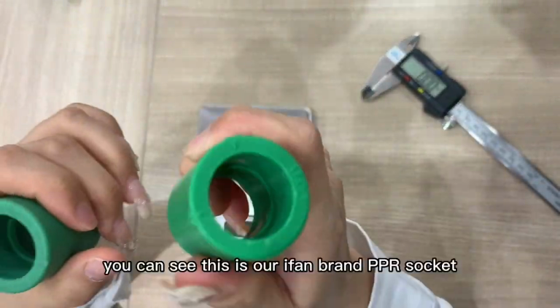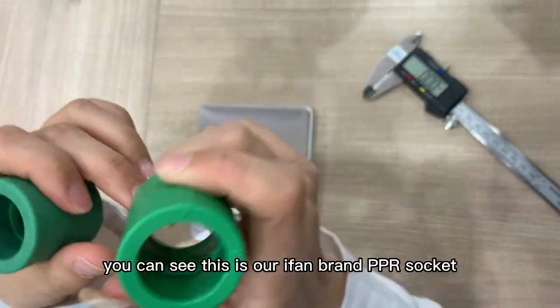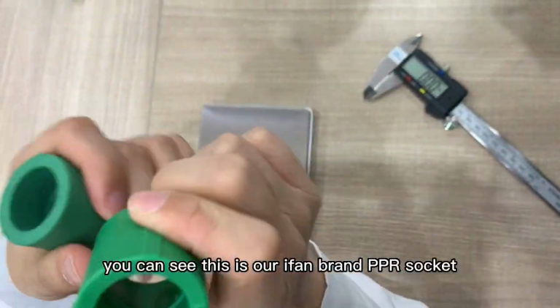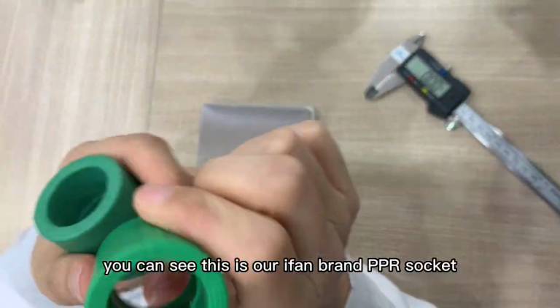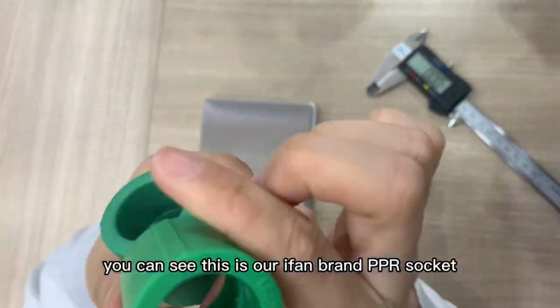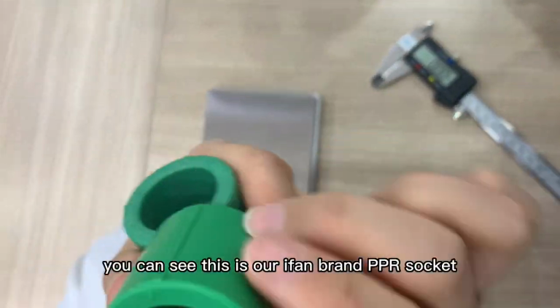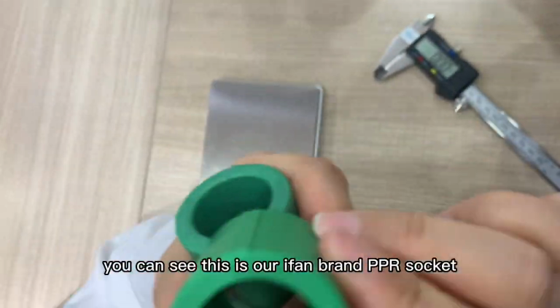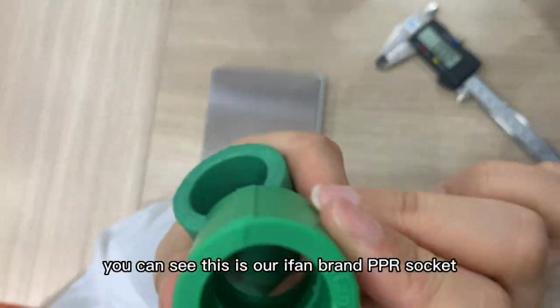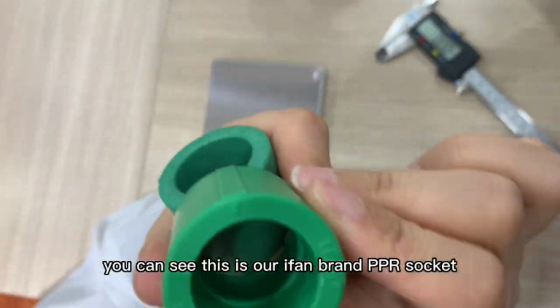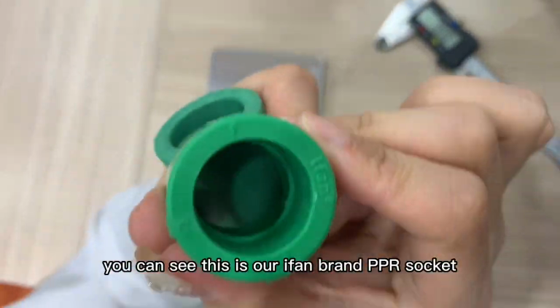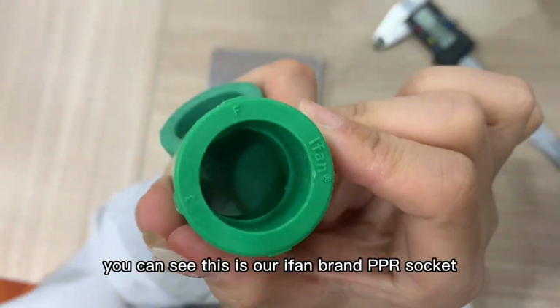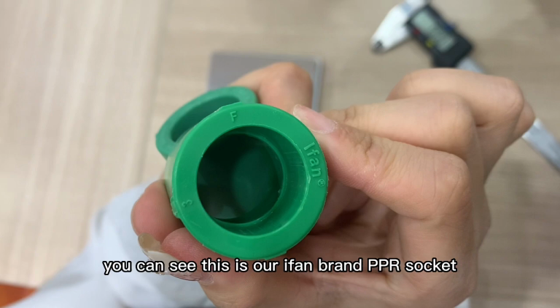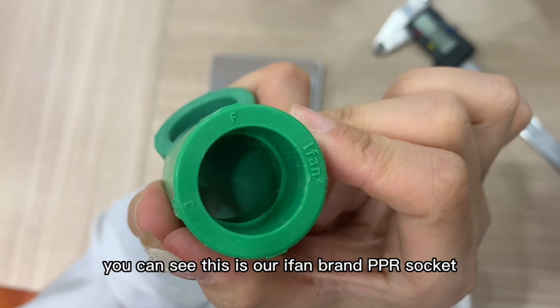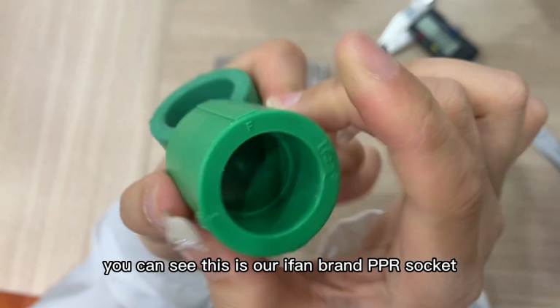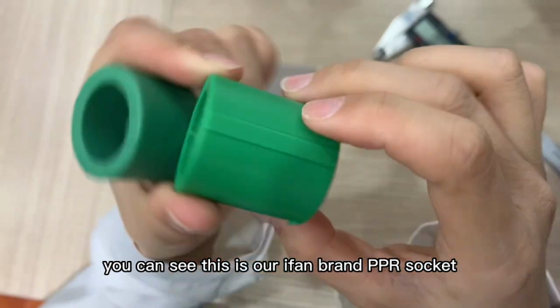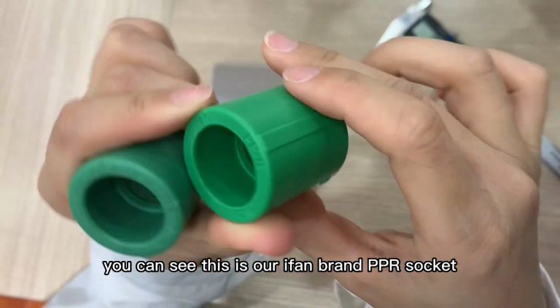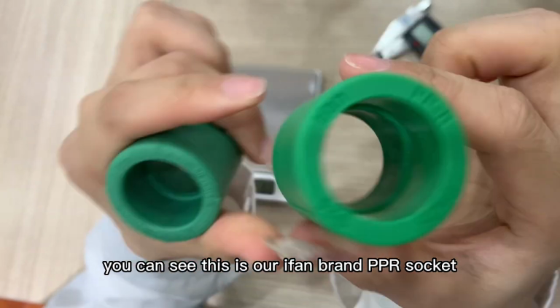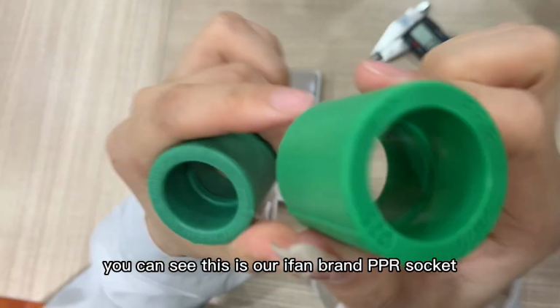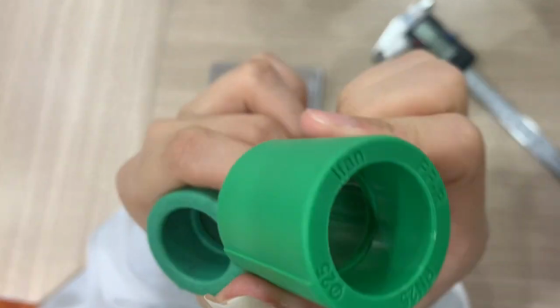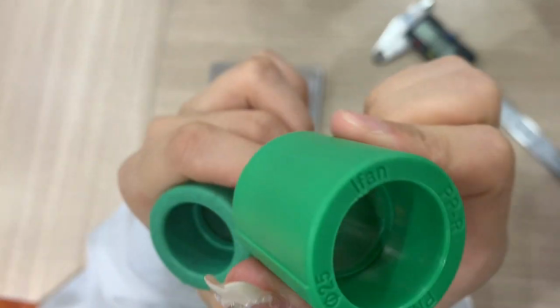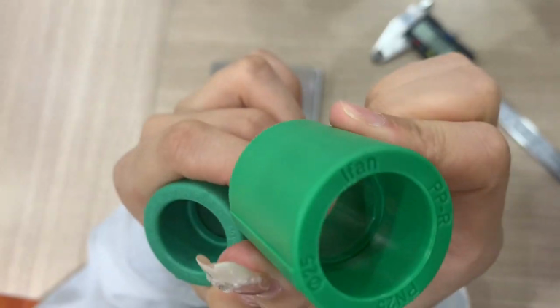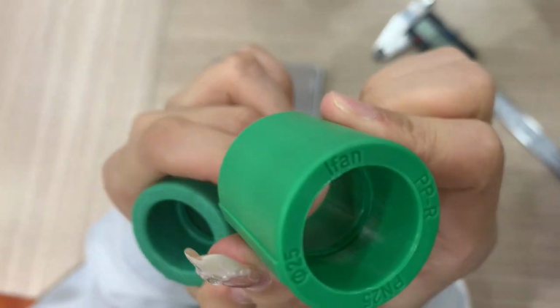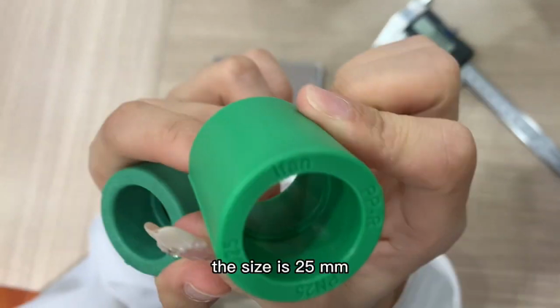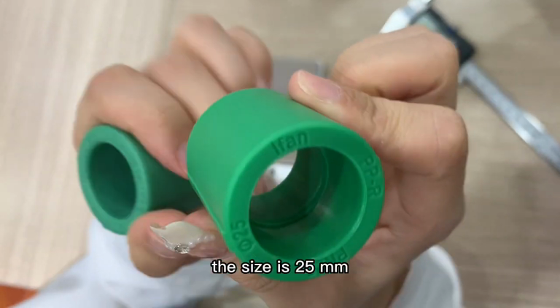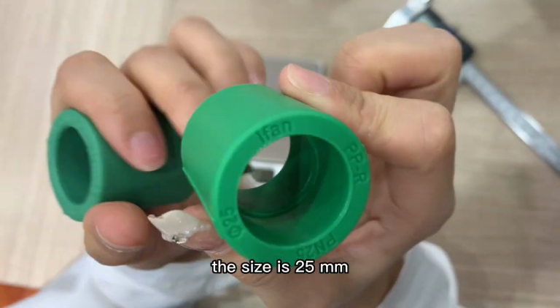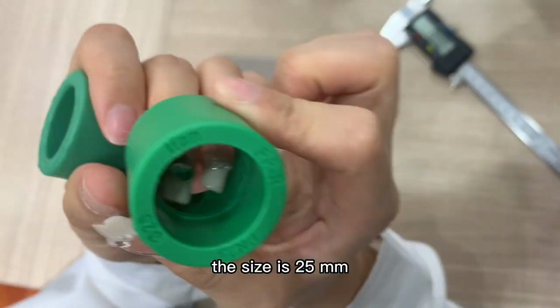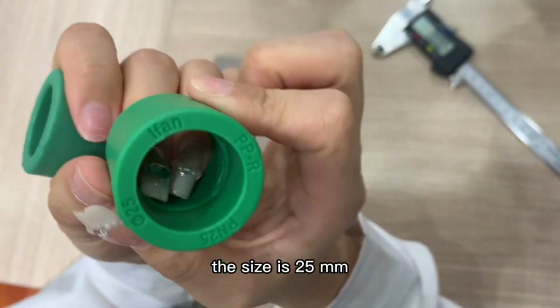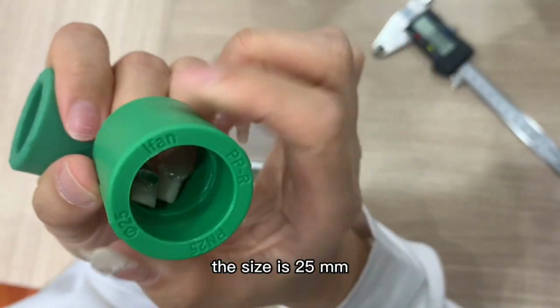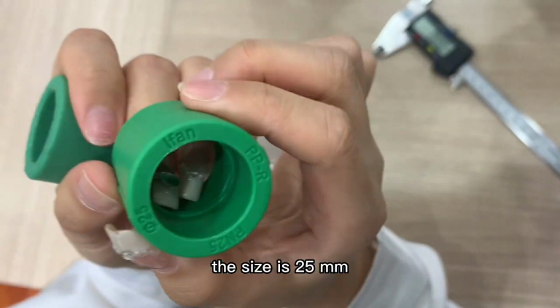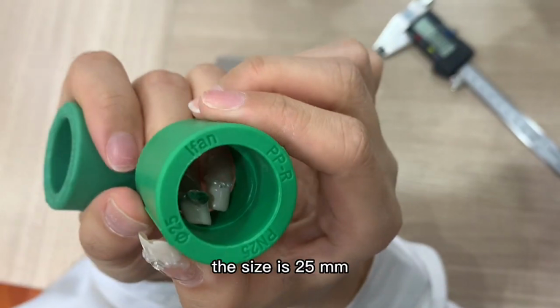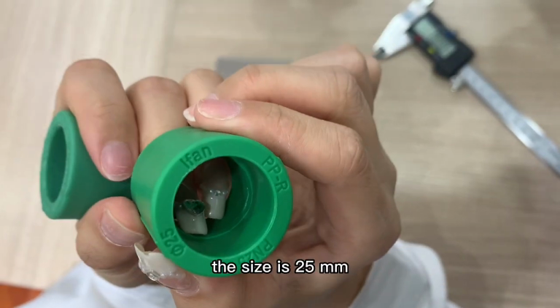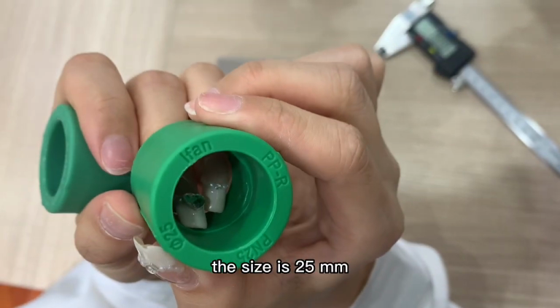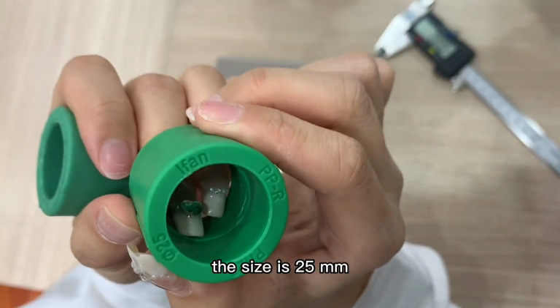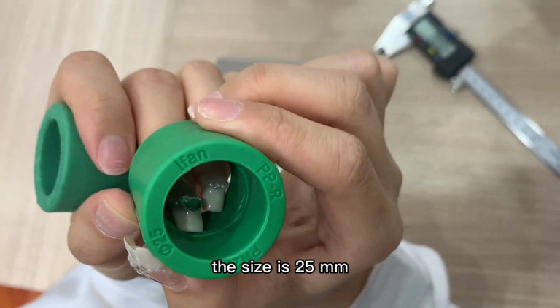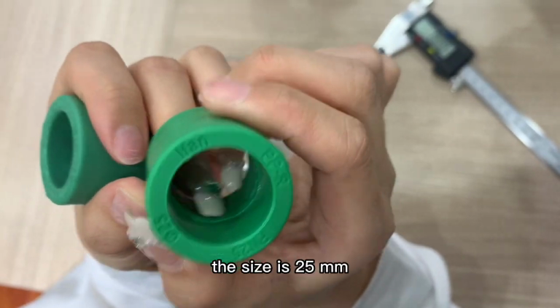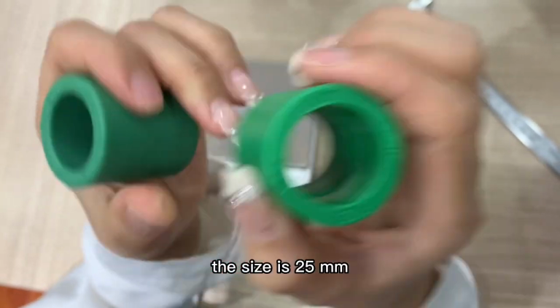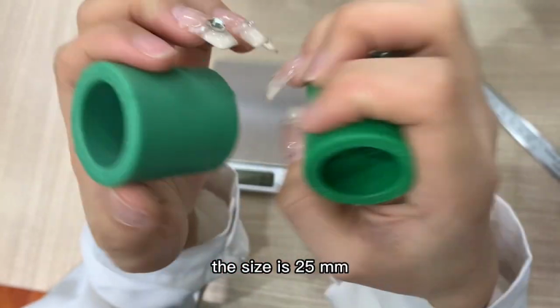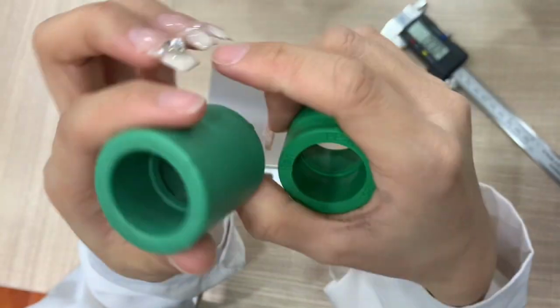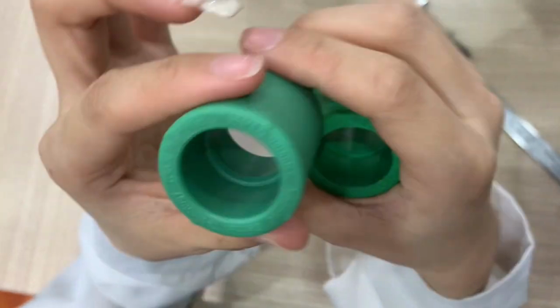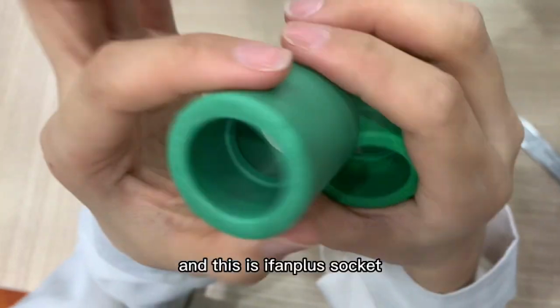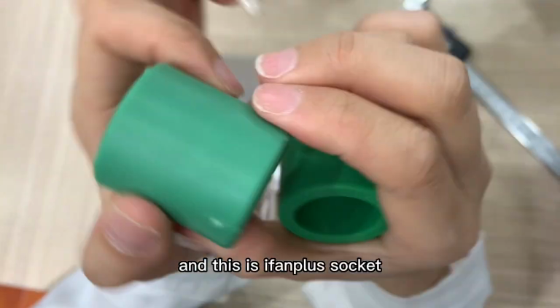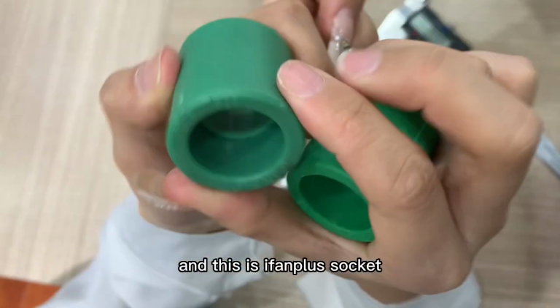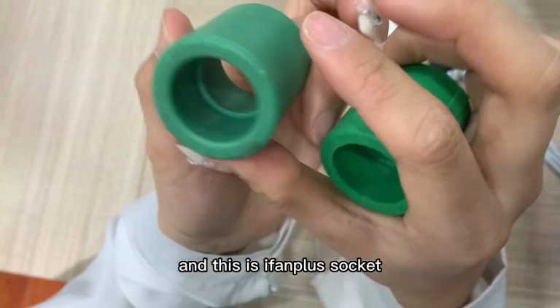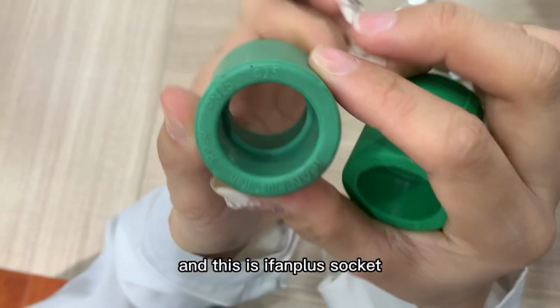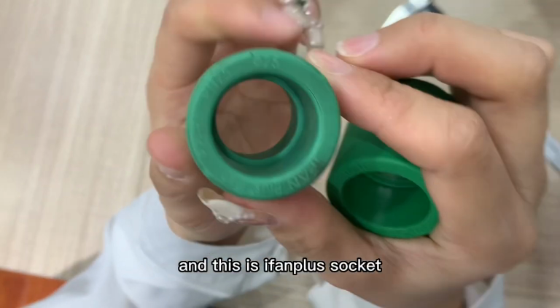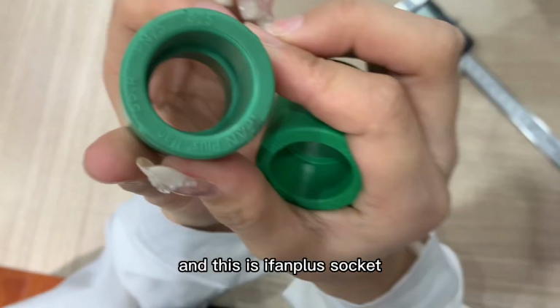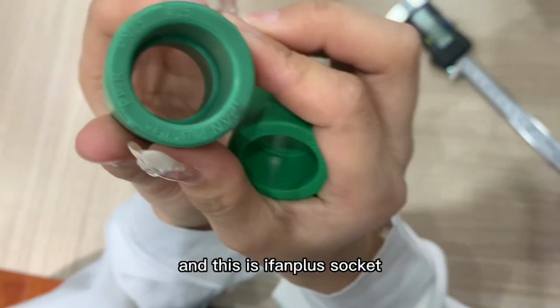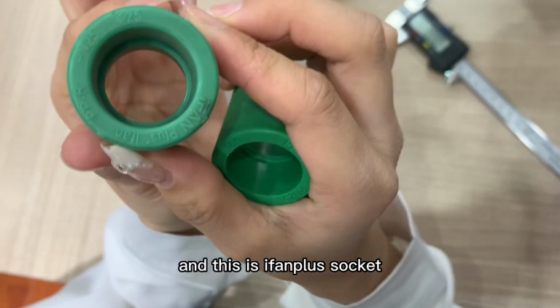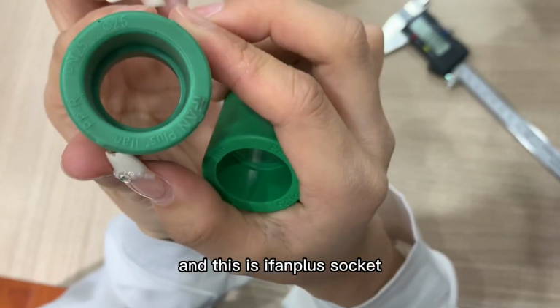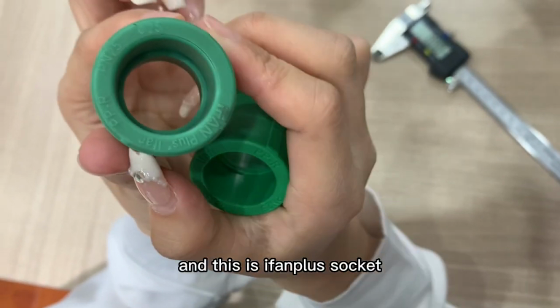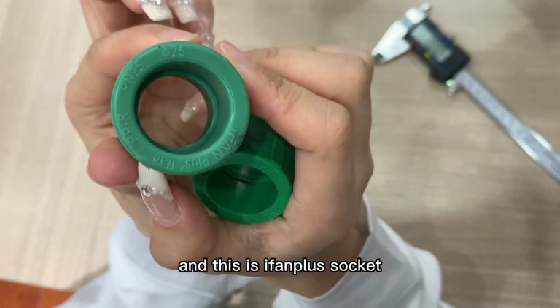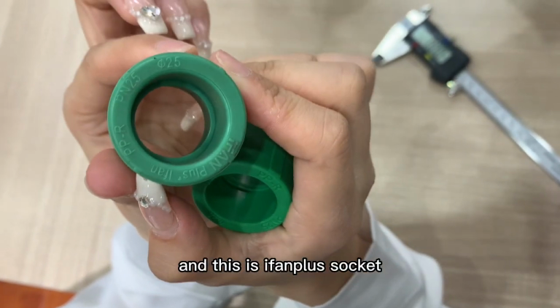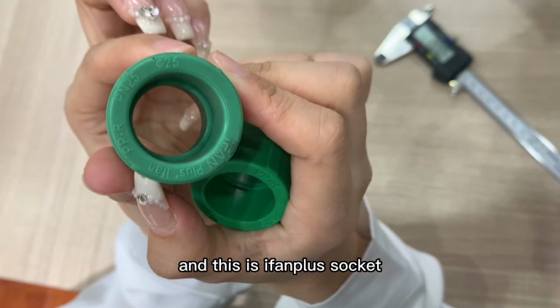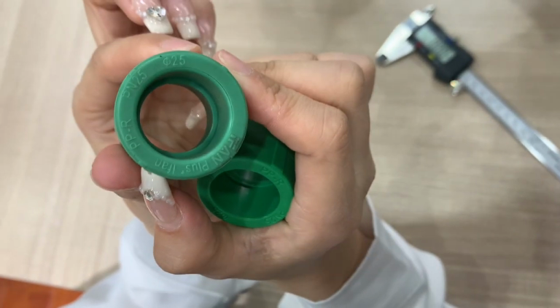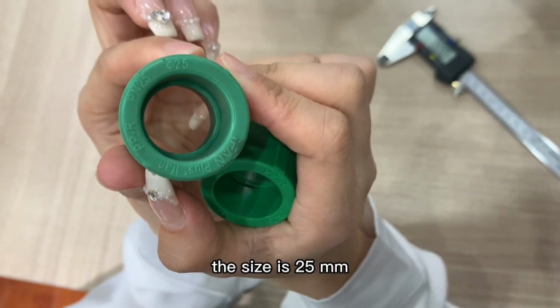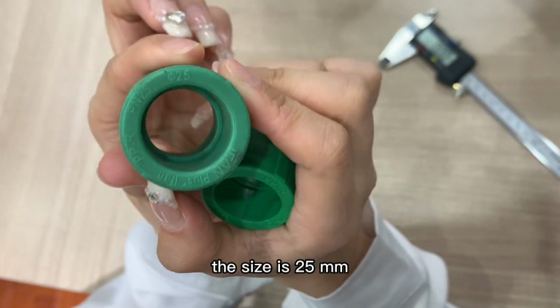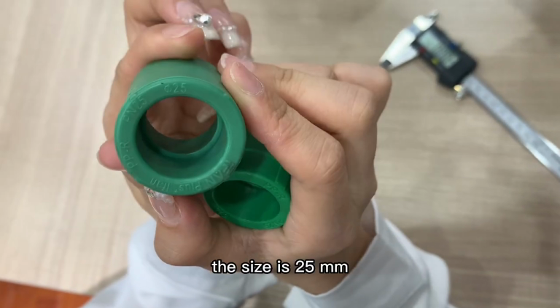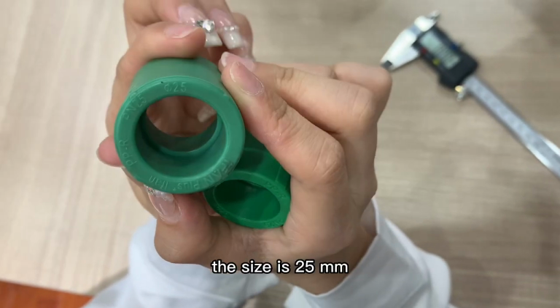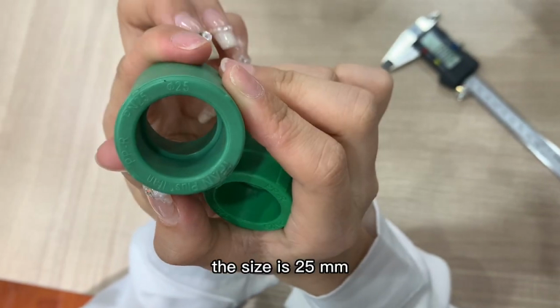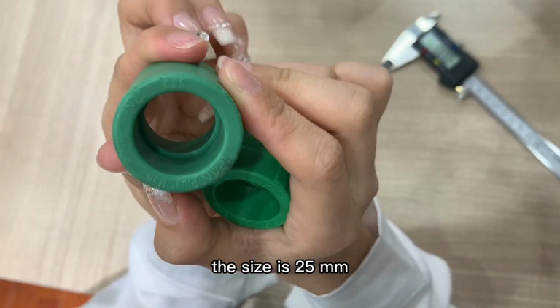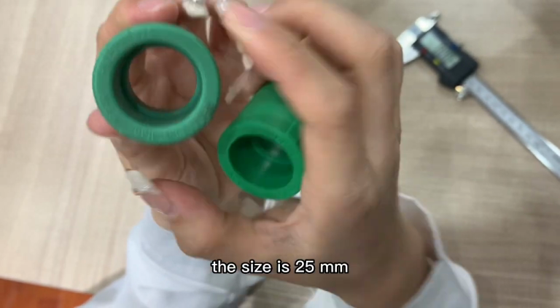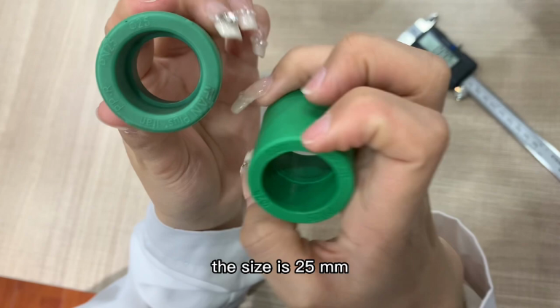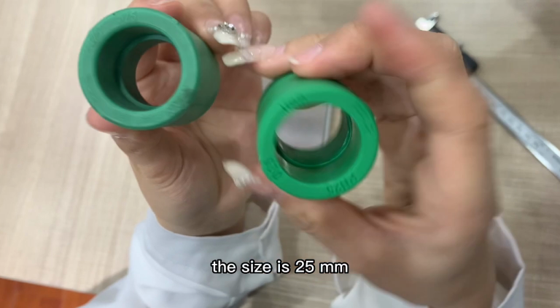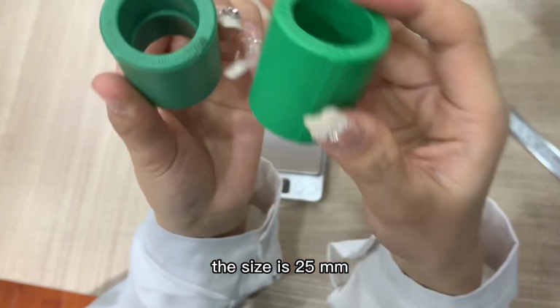We can see this is the Yifan brand PPR socket. The size is 25 mm. And this is the Yifan Plus socket. The size is also 25 mm.